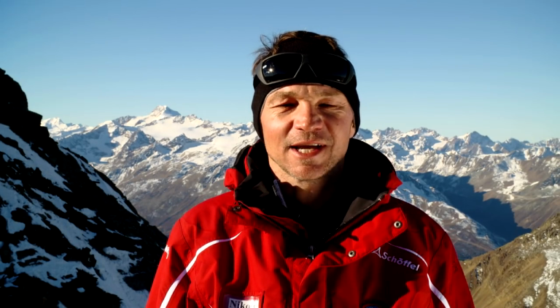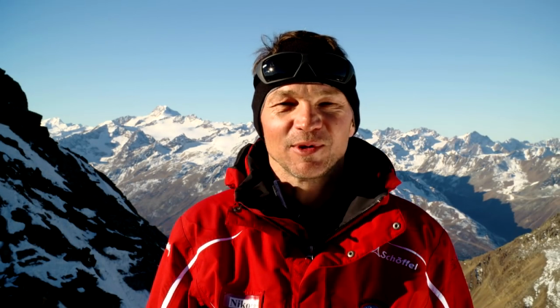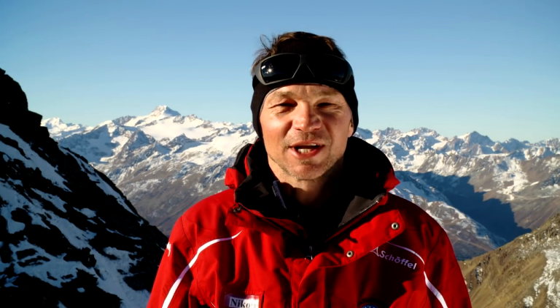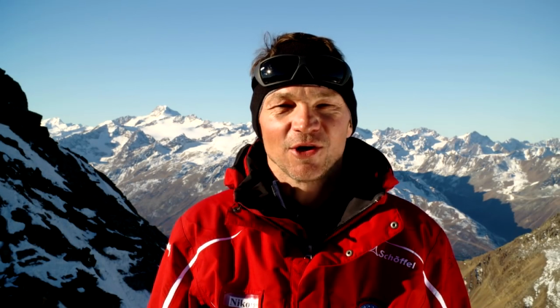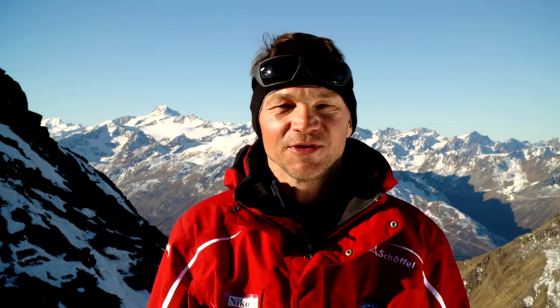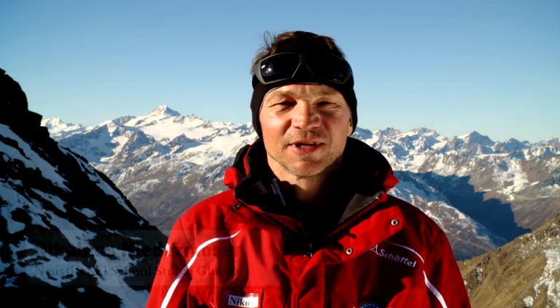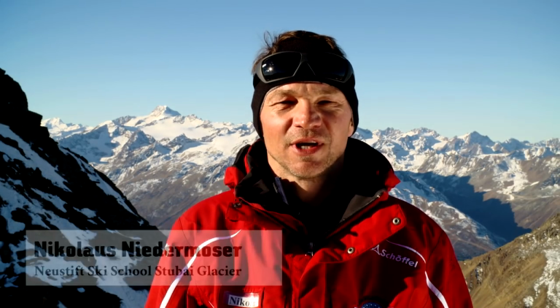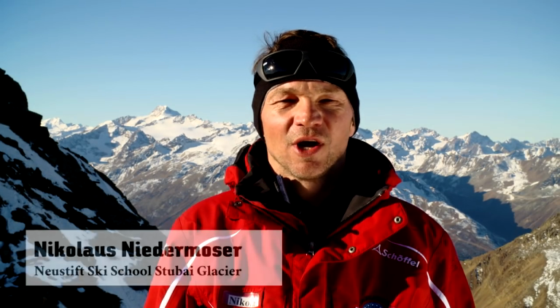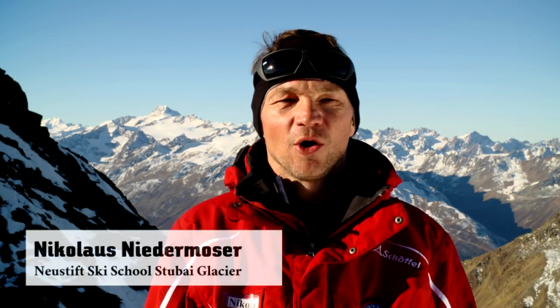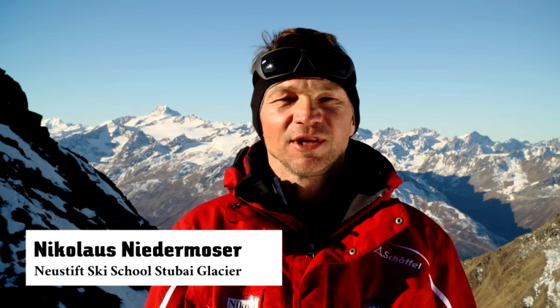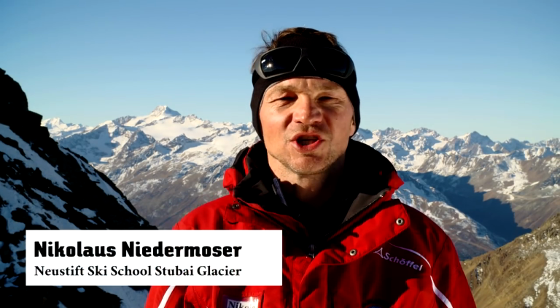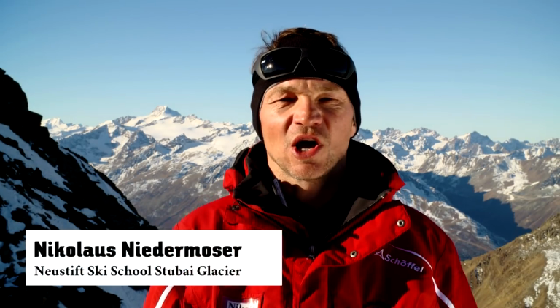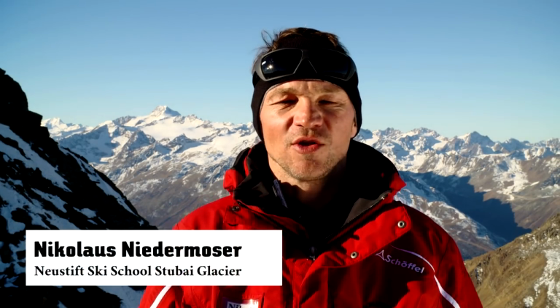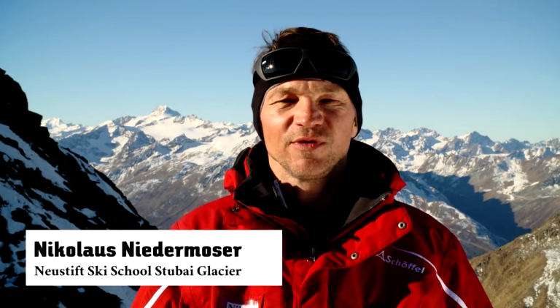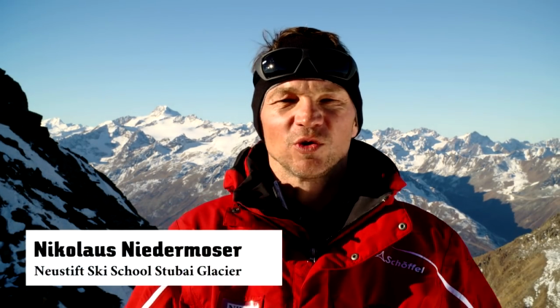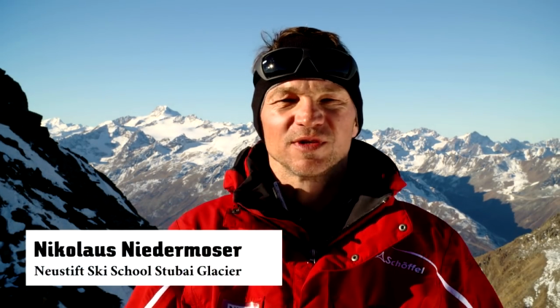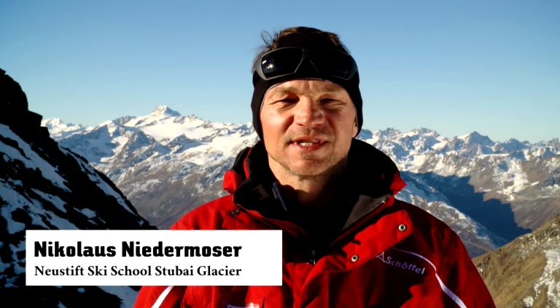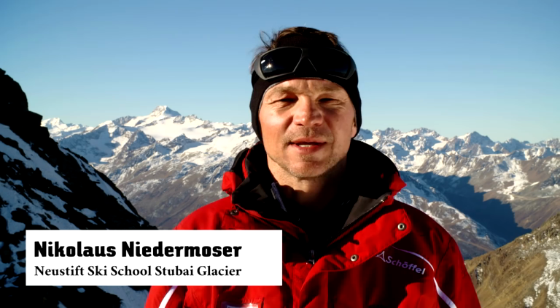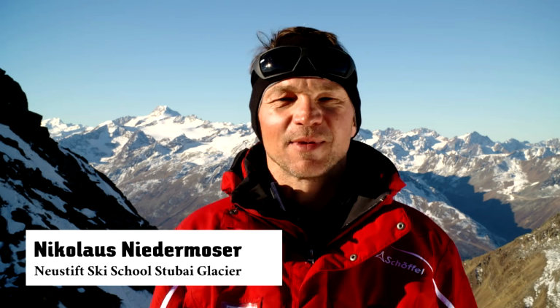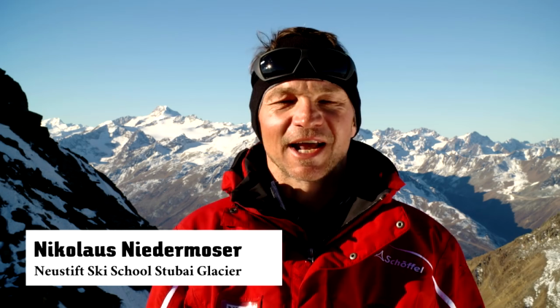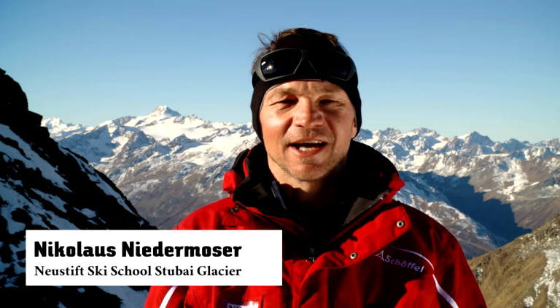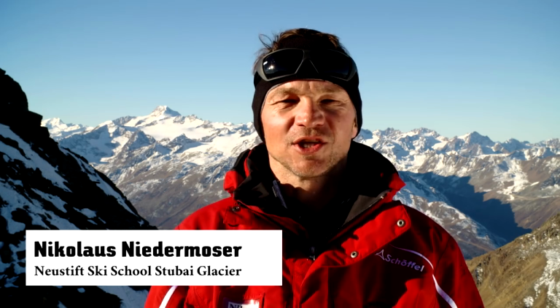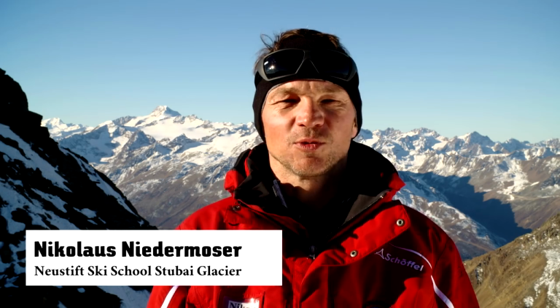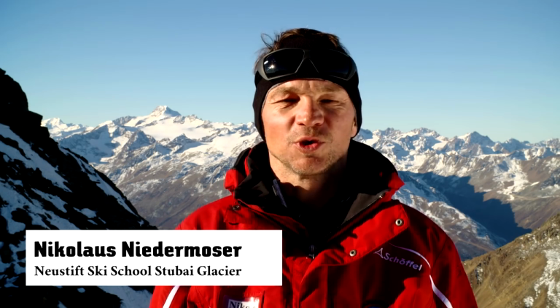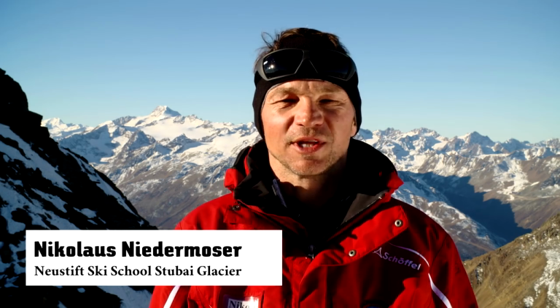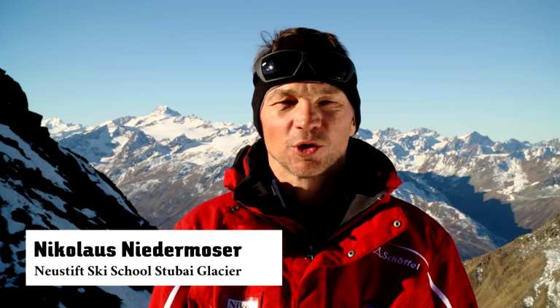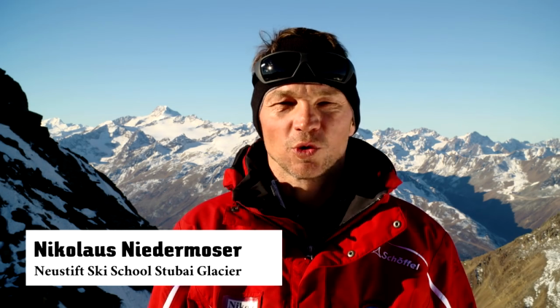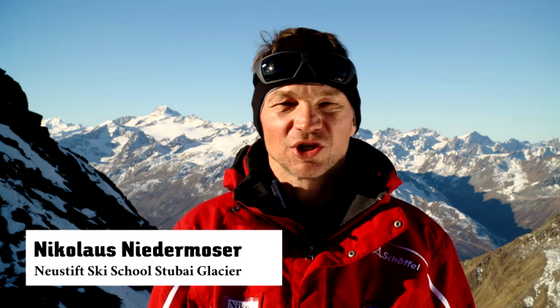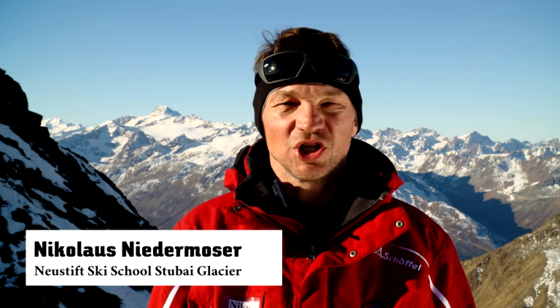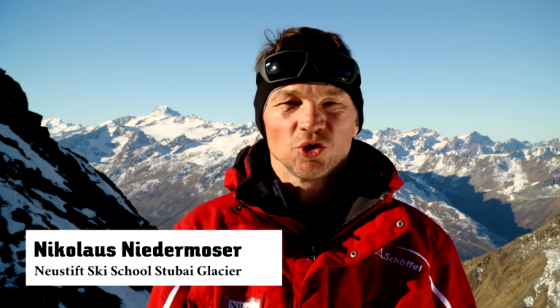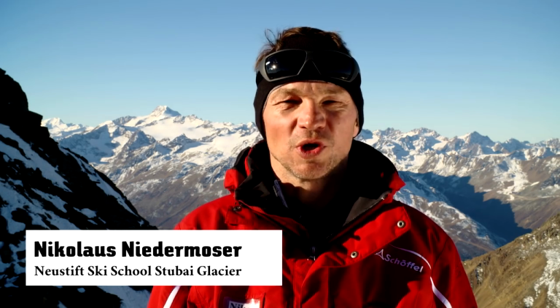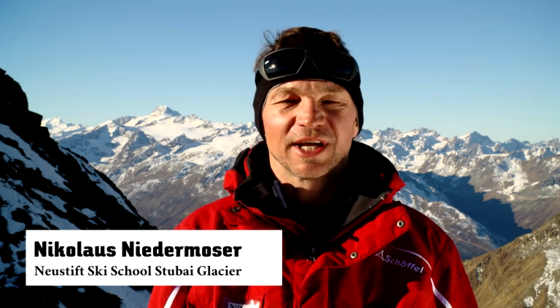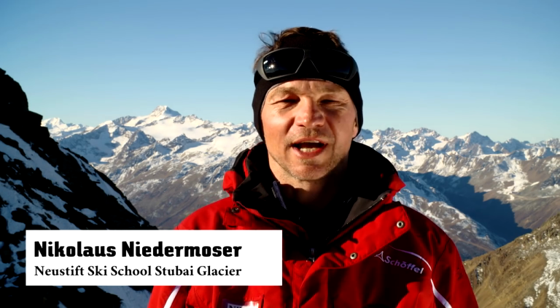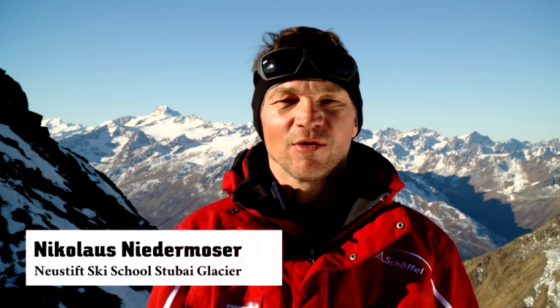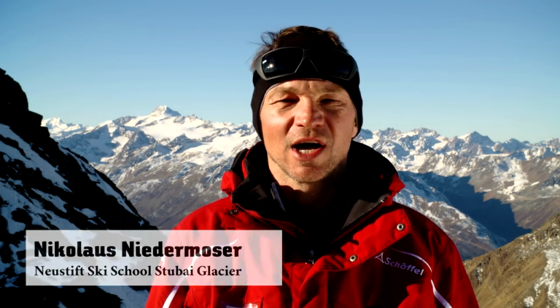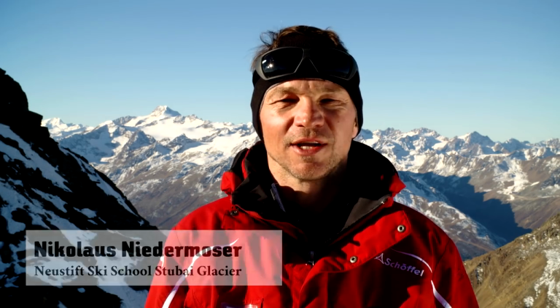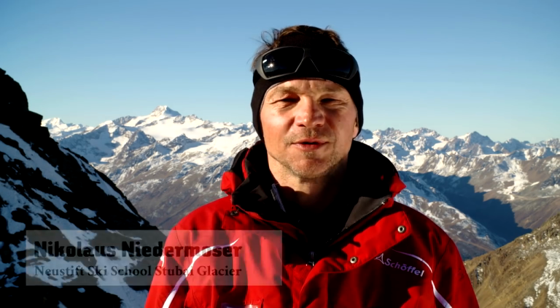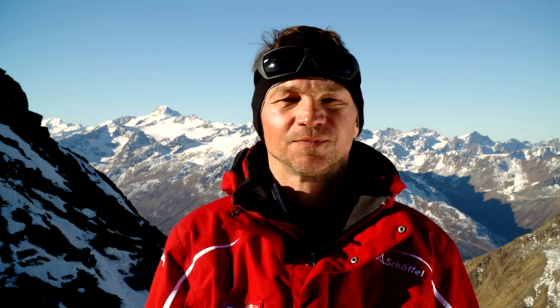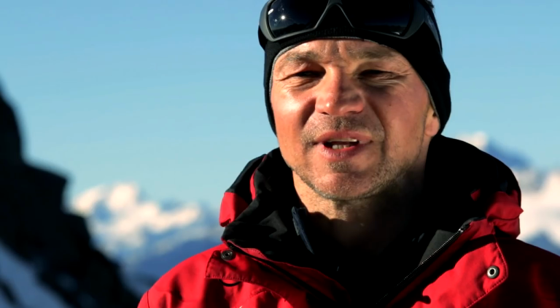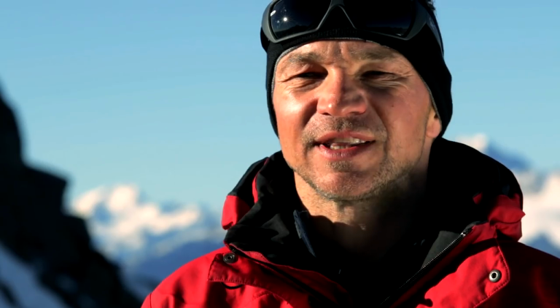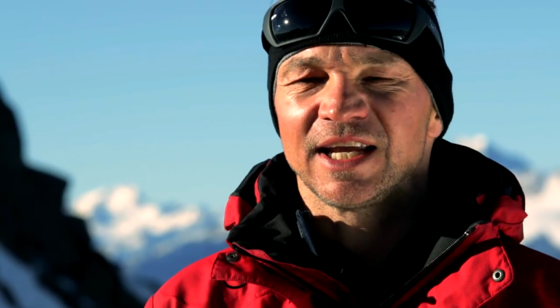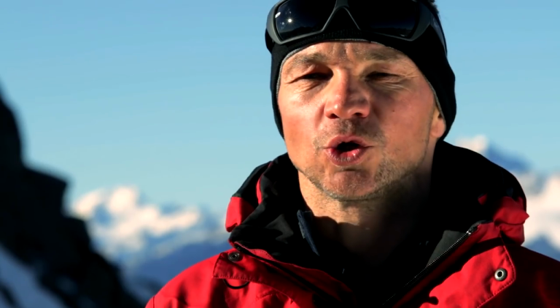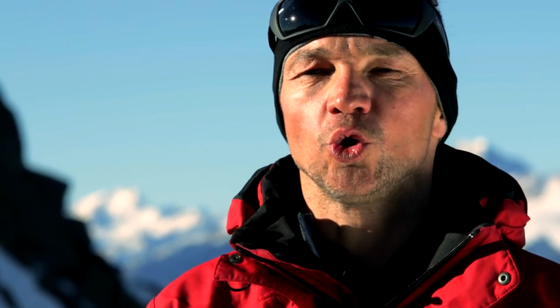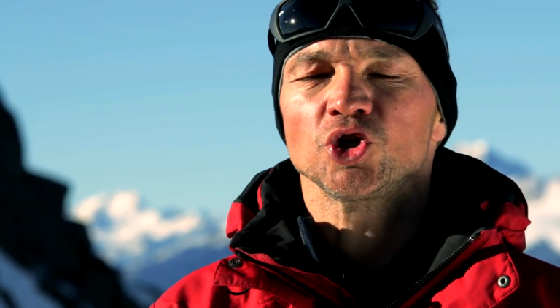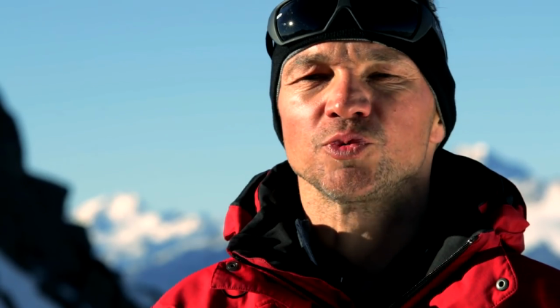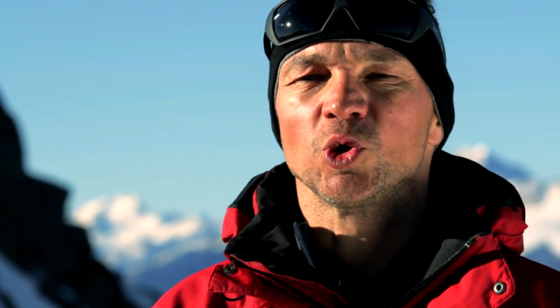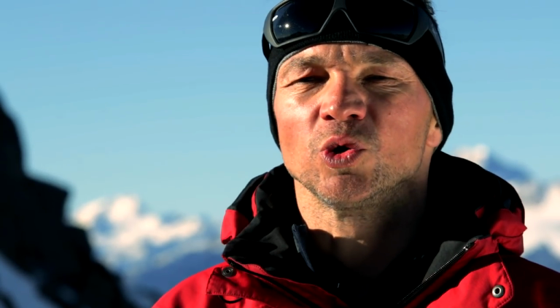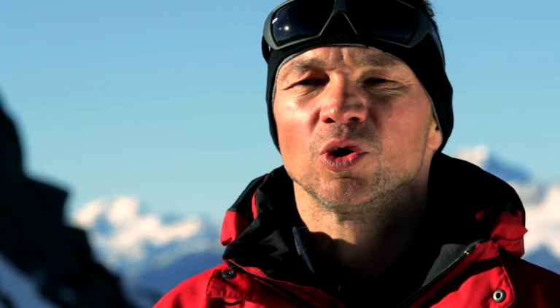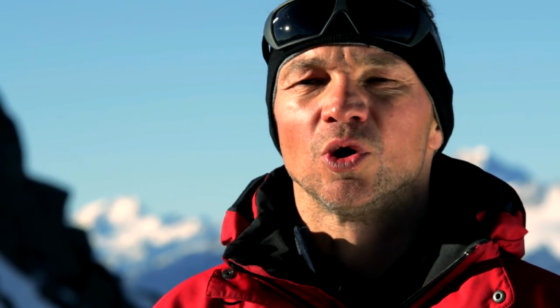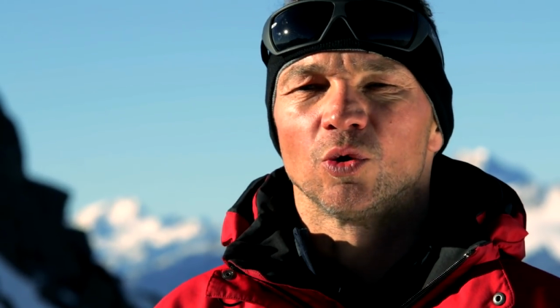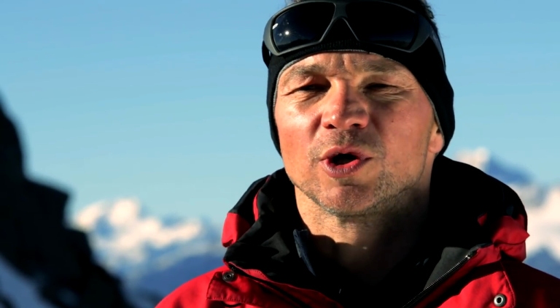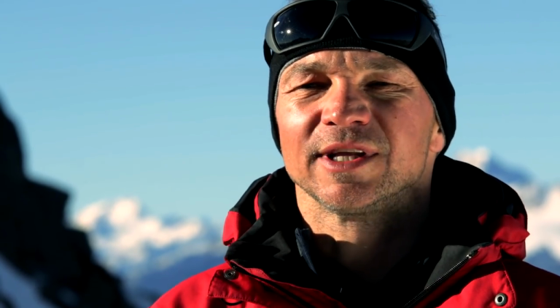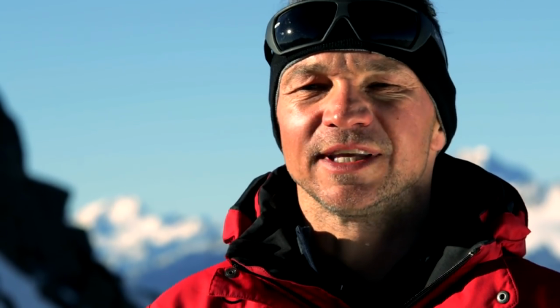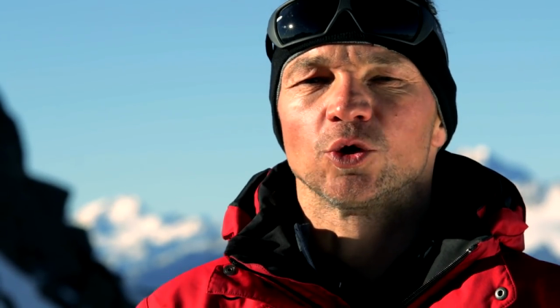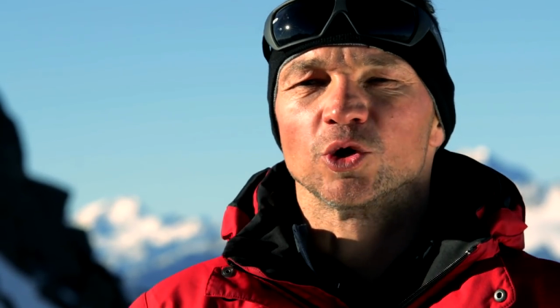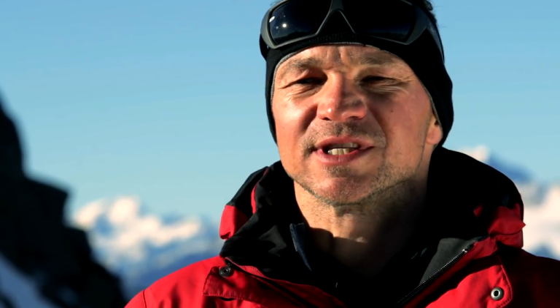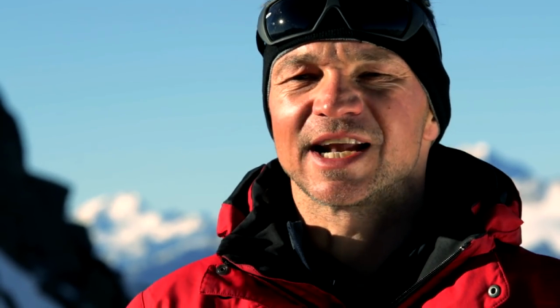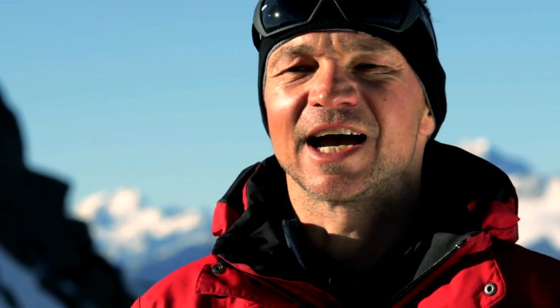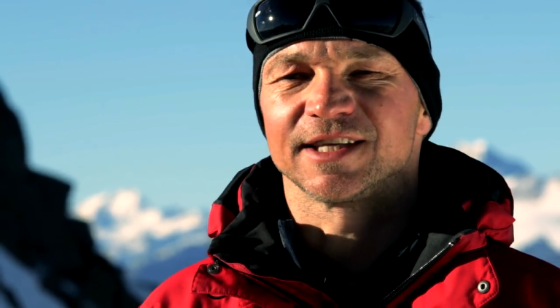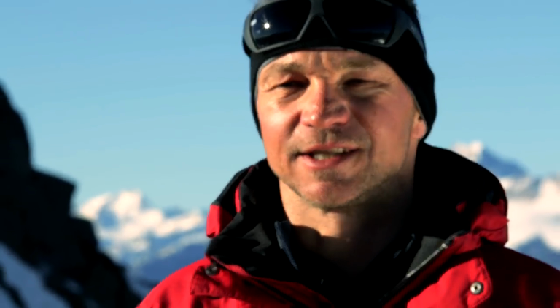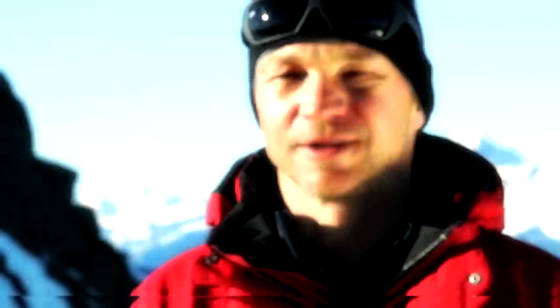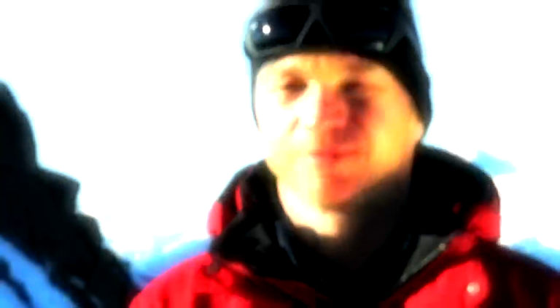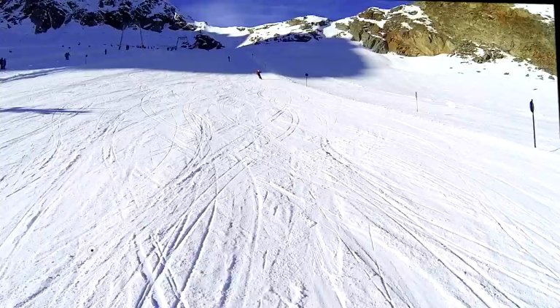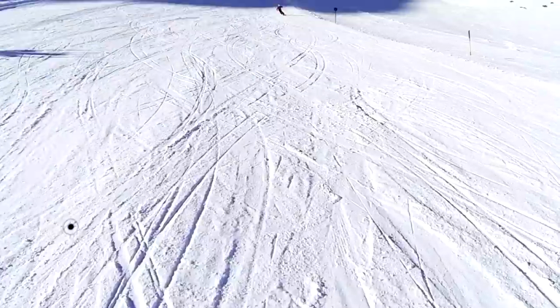Hello everybody. Today we are going to take a closer look at one of the Tyrellian Ski School's textbook turns, the short turn or the short radius.